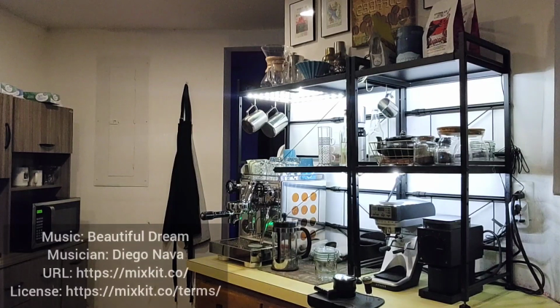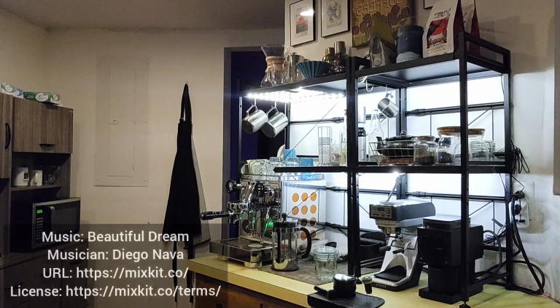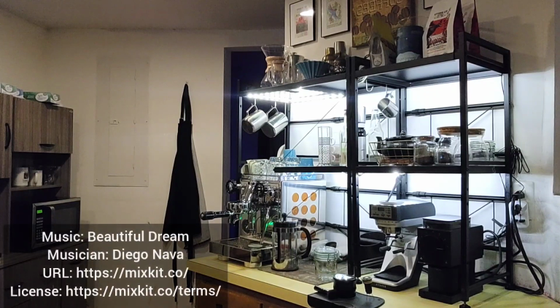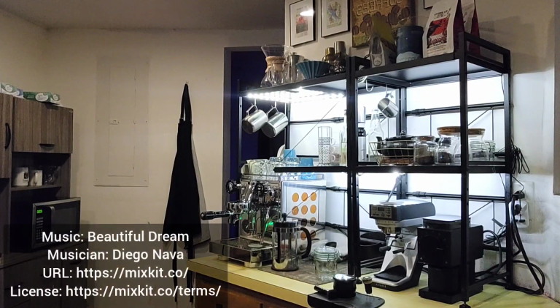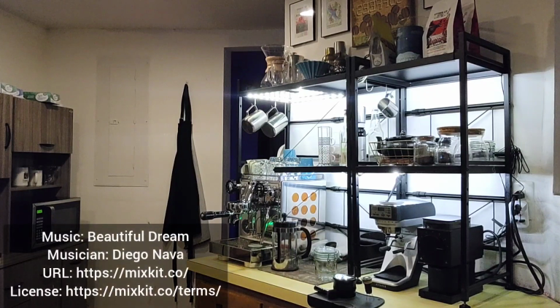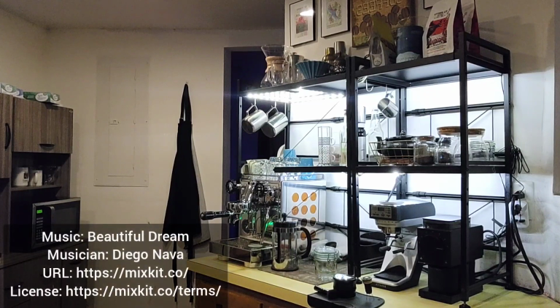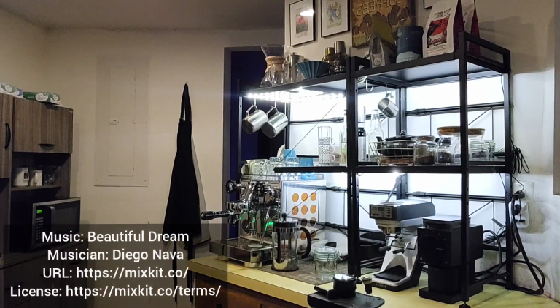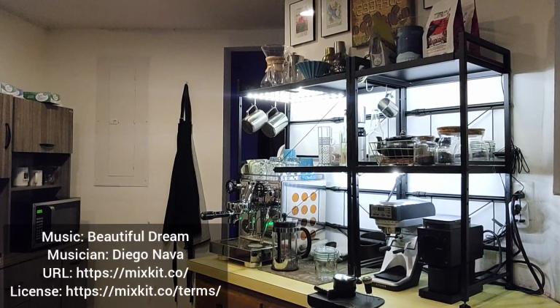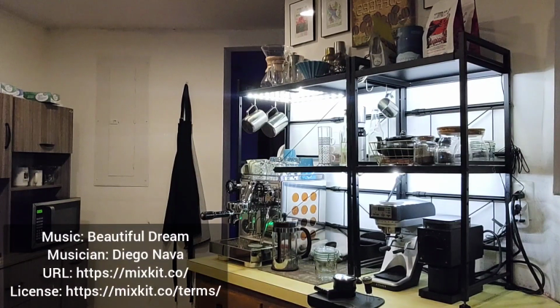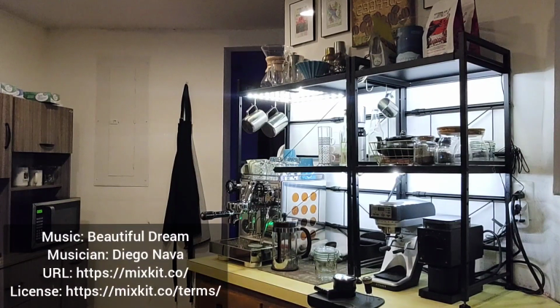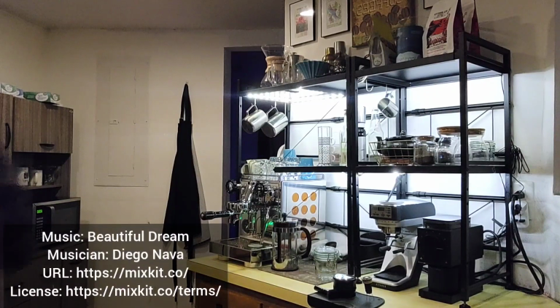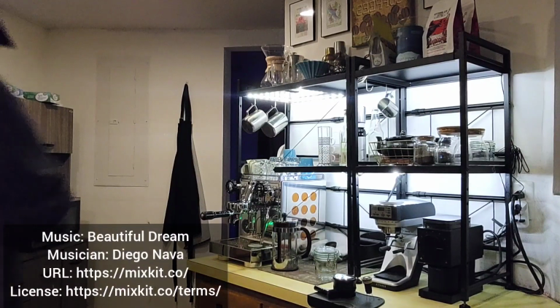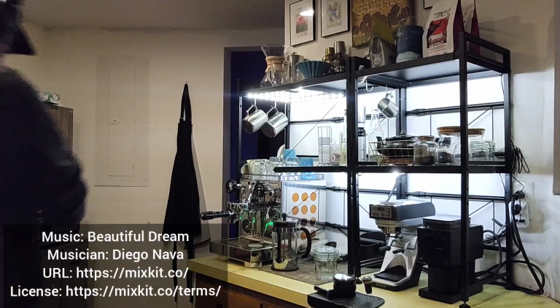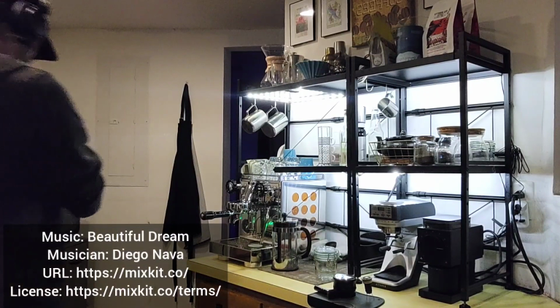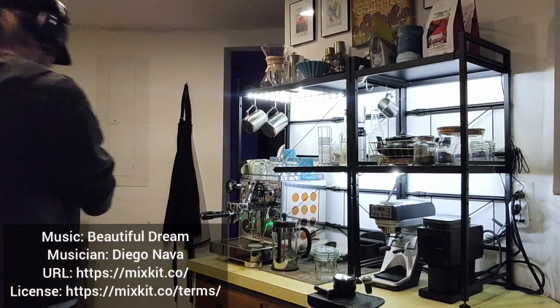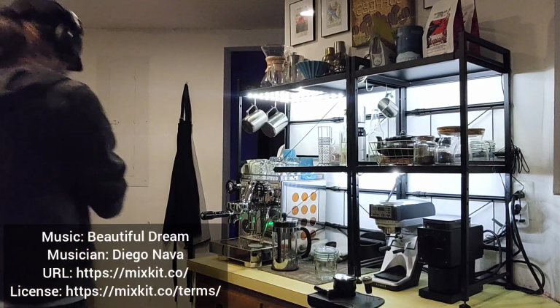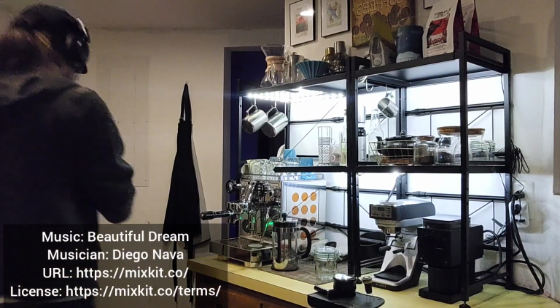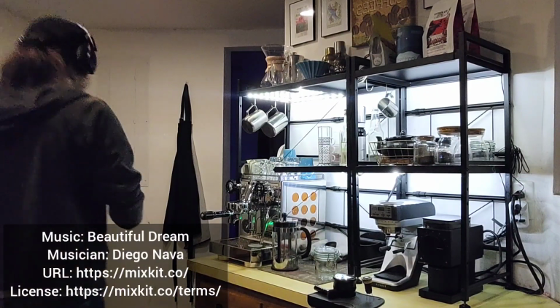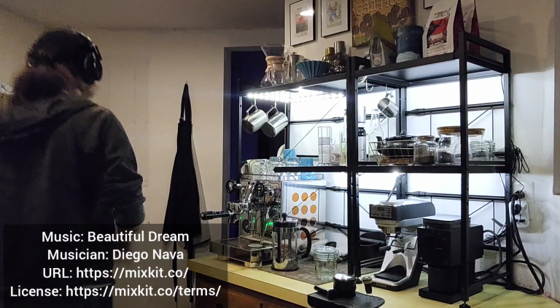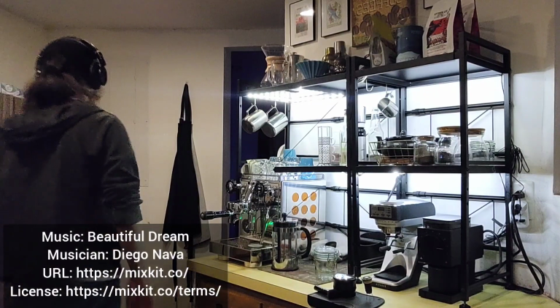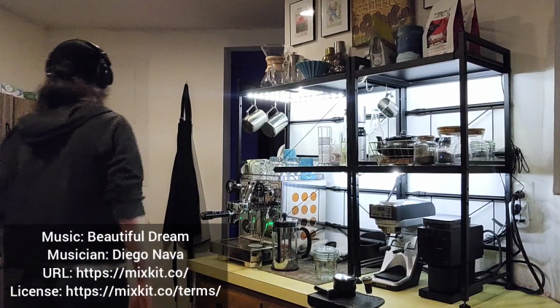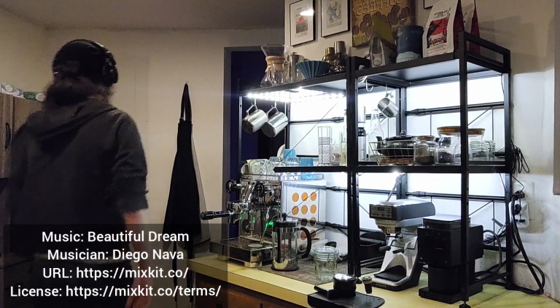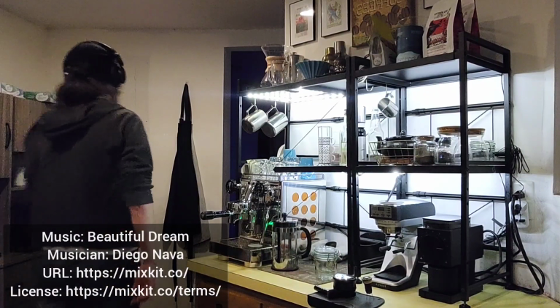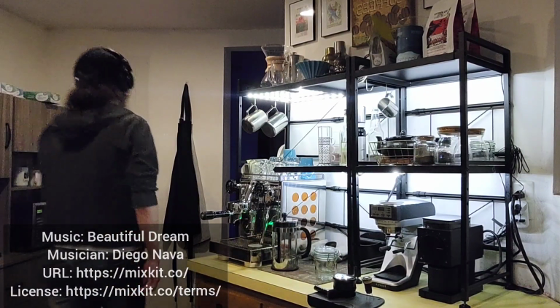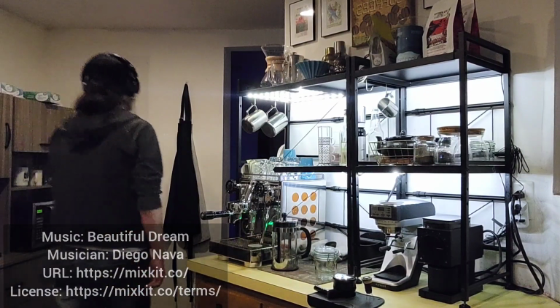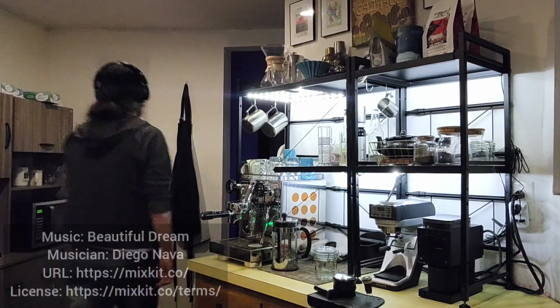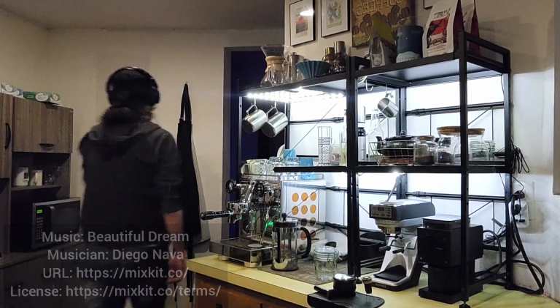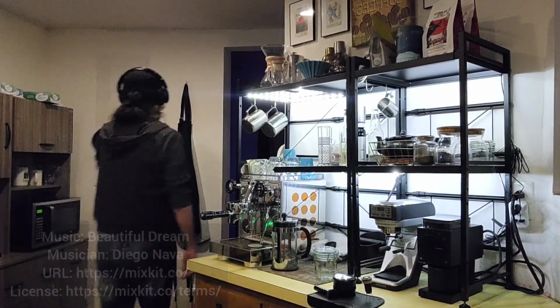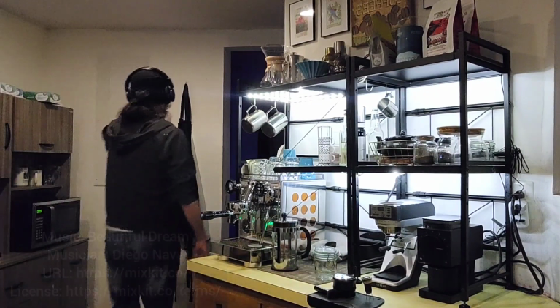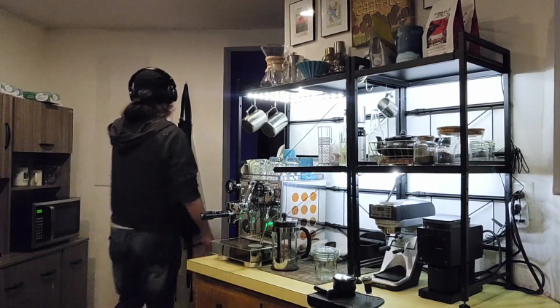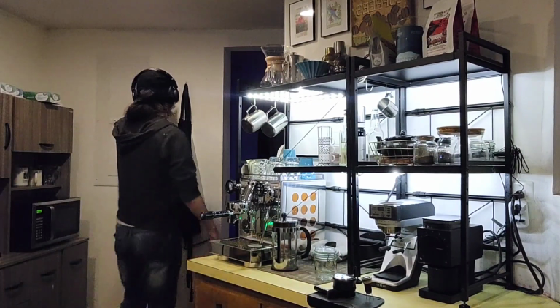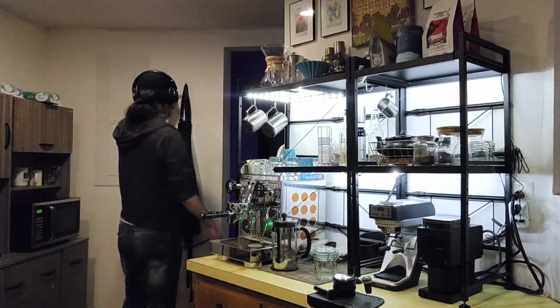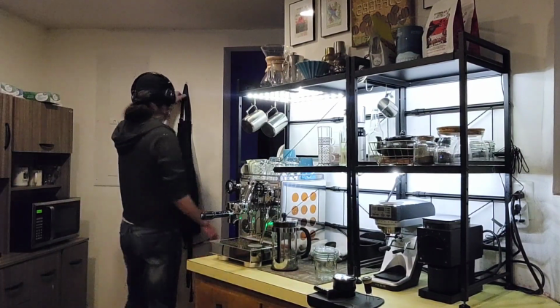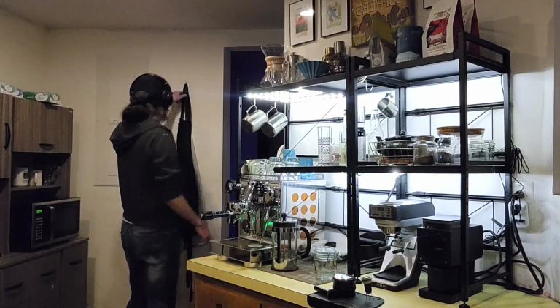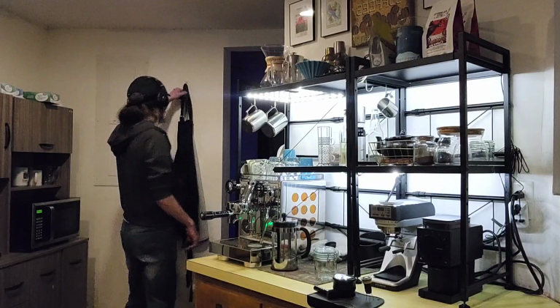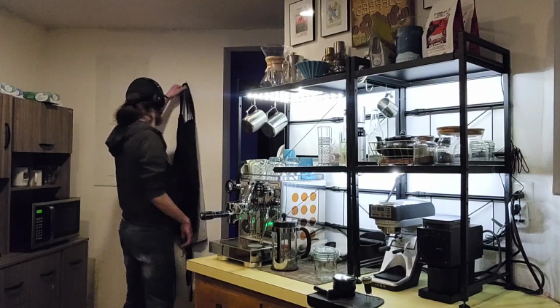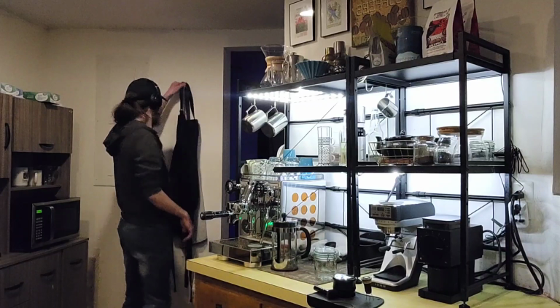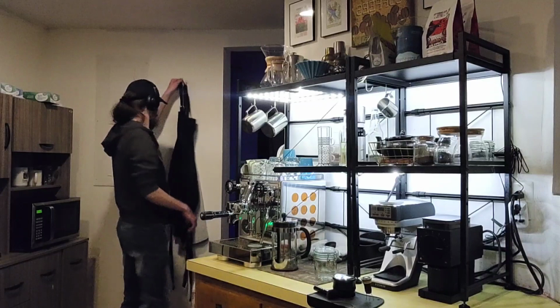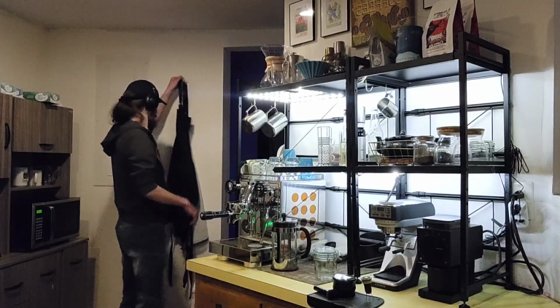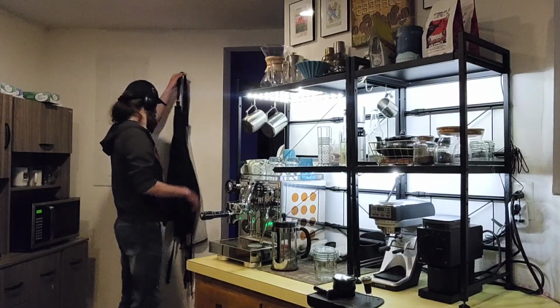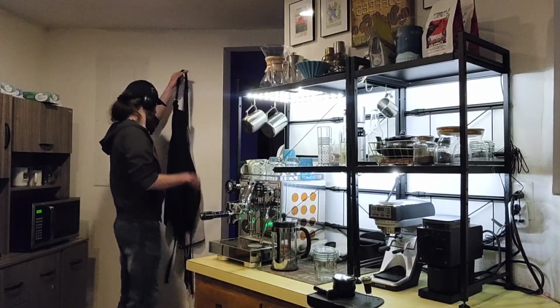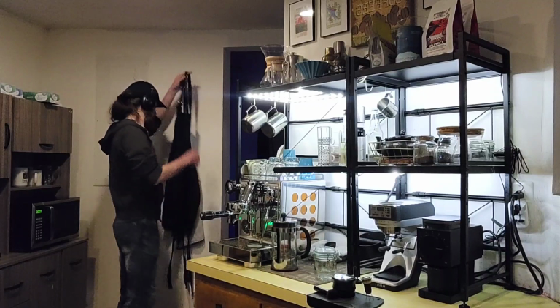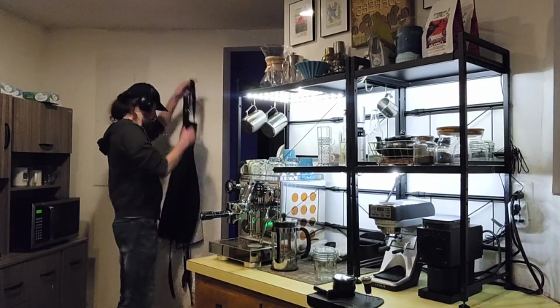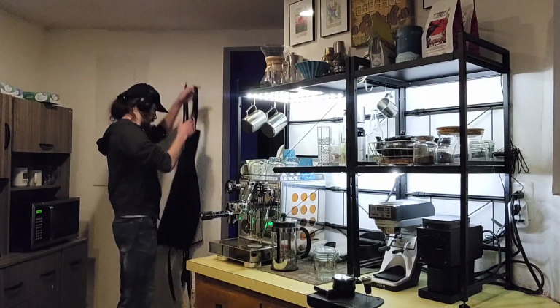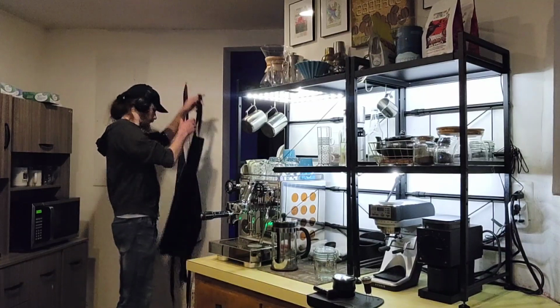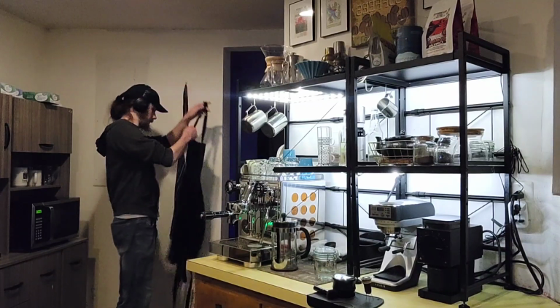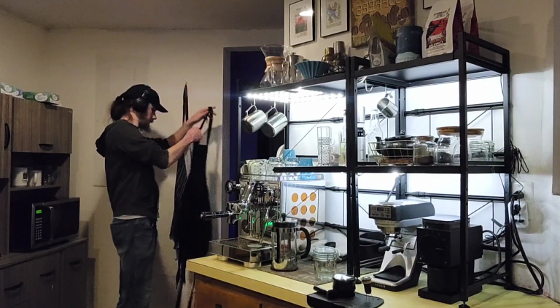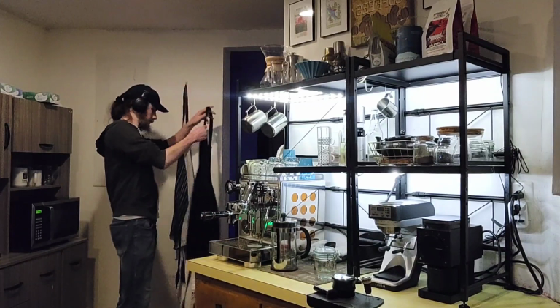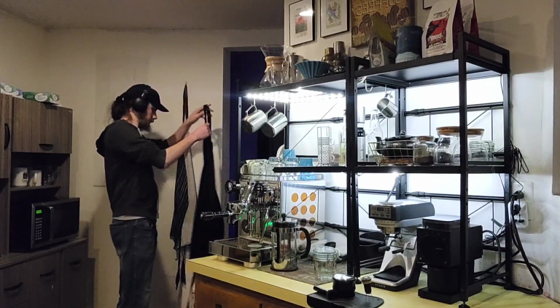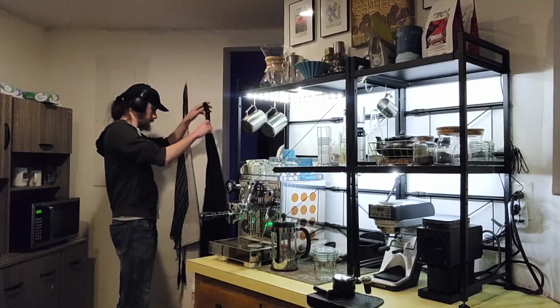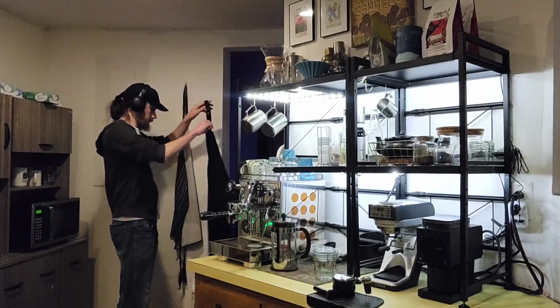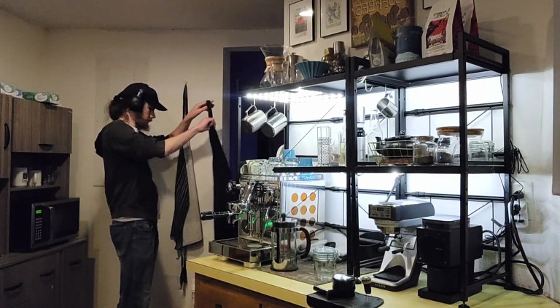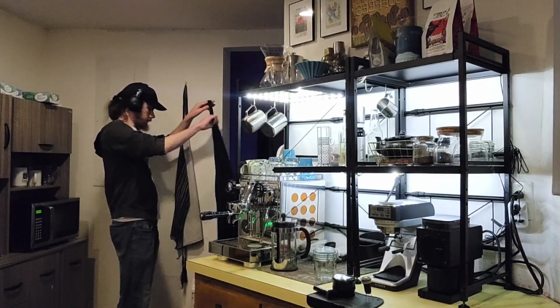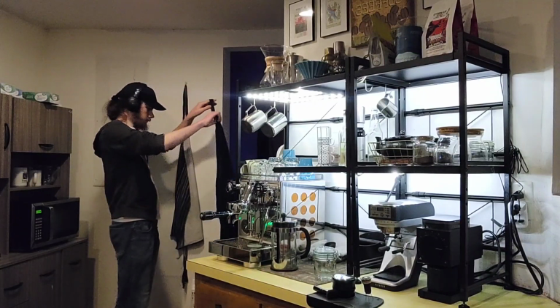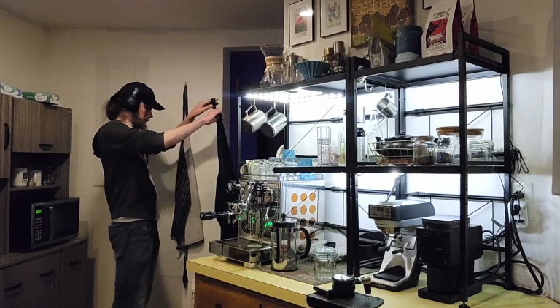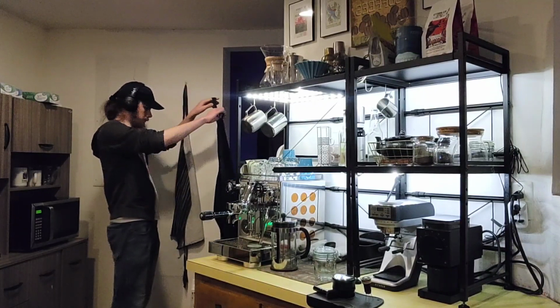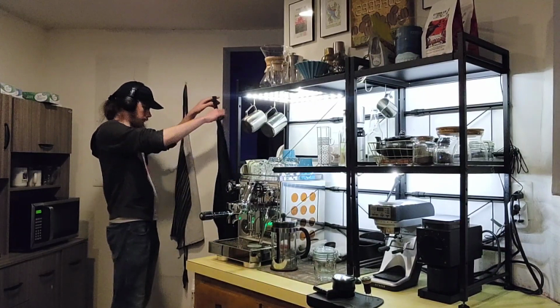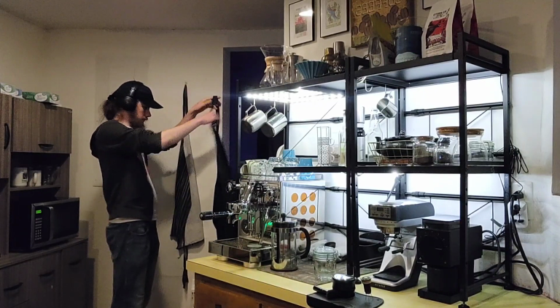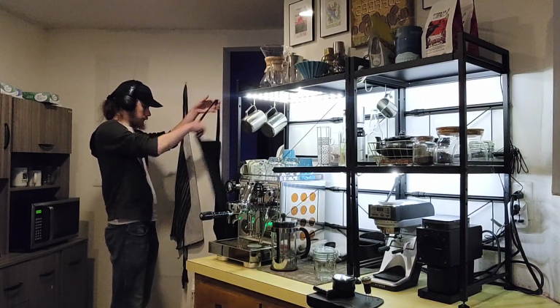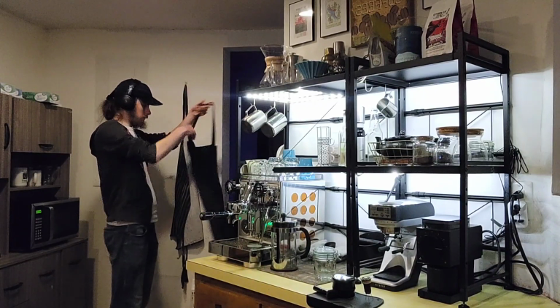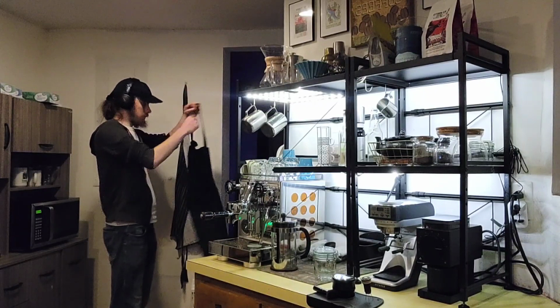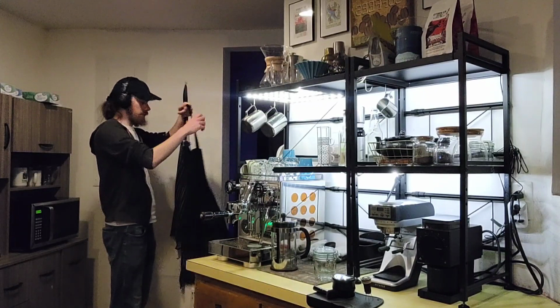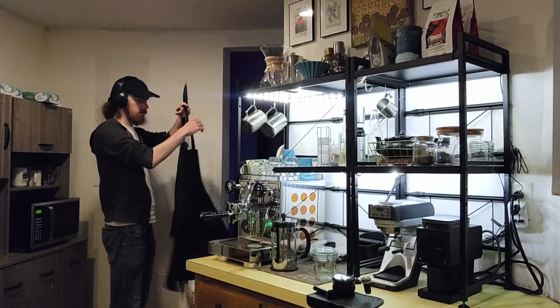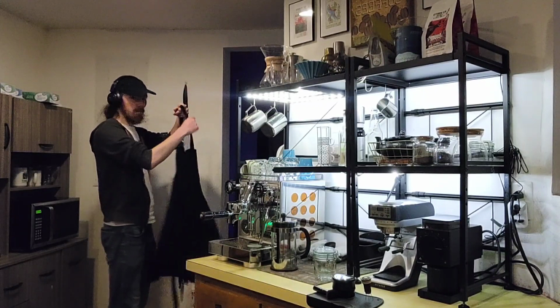Hello, this is Coffee Guy Jake, the internet's least known home barista, and today I'll be showing you how to make cold brew coffee.